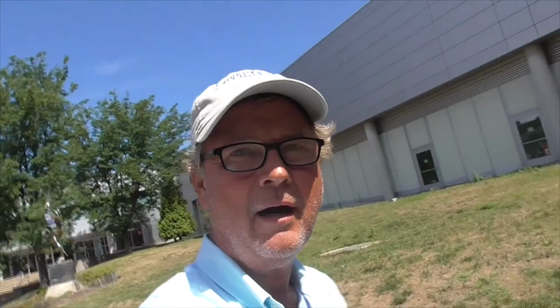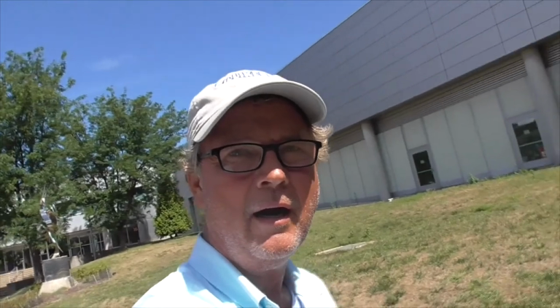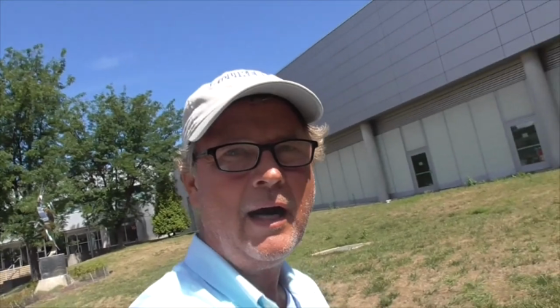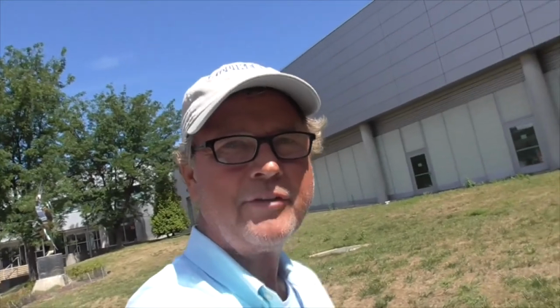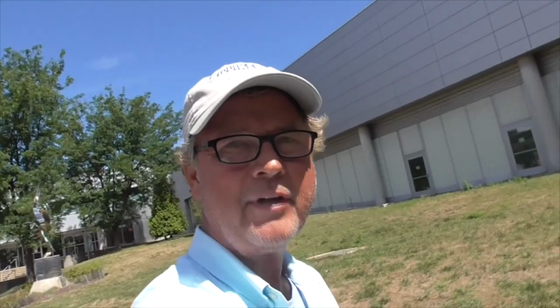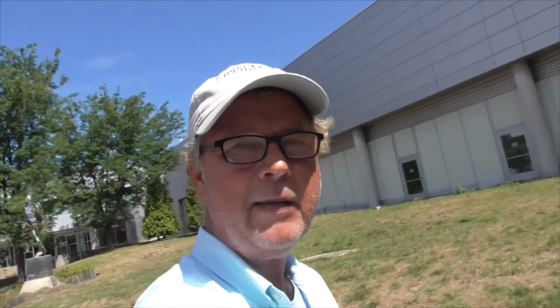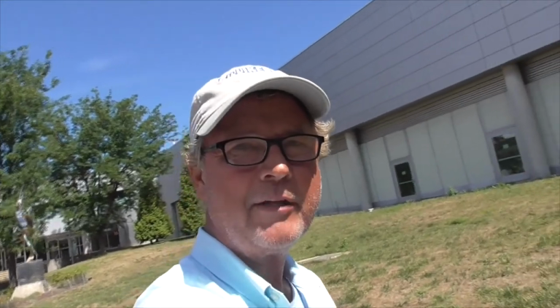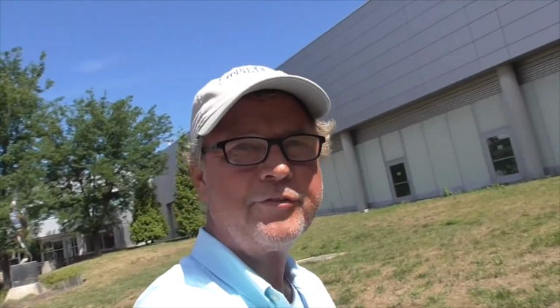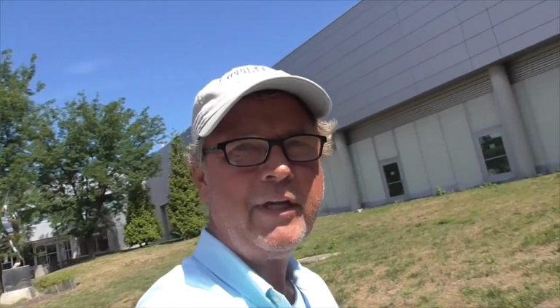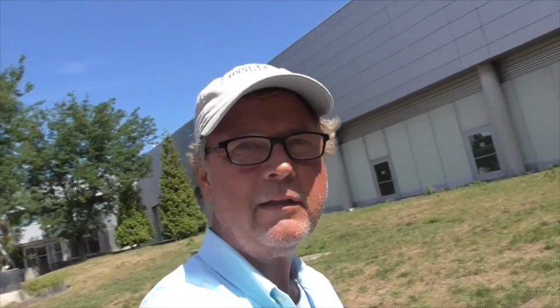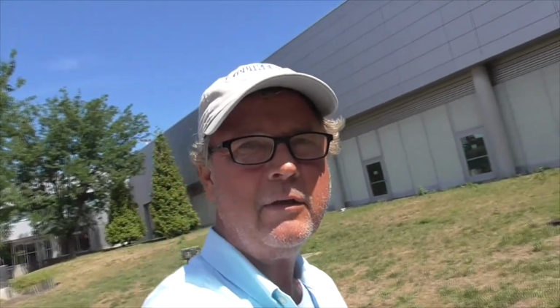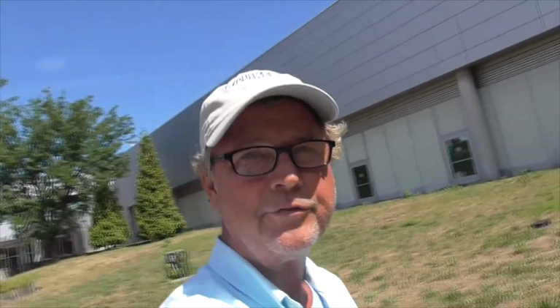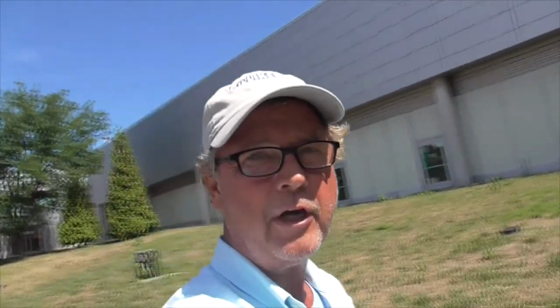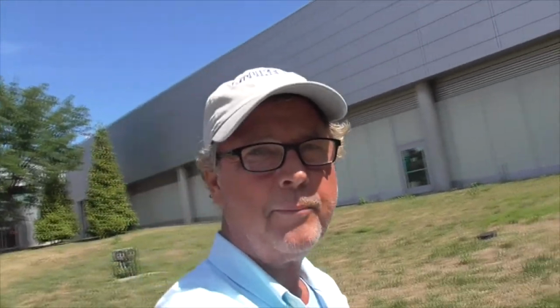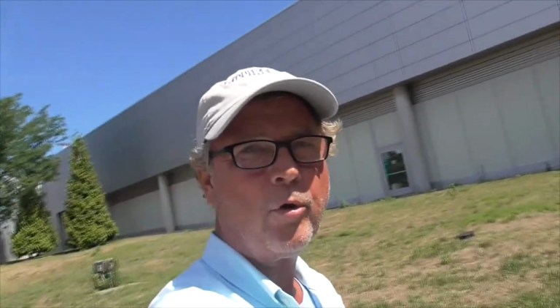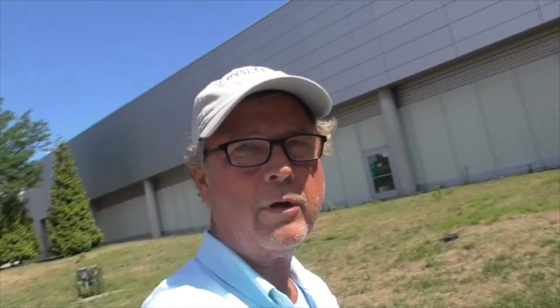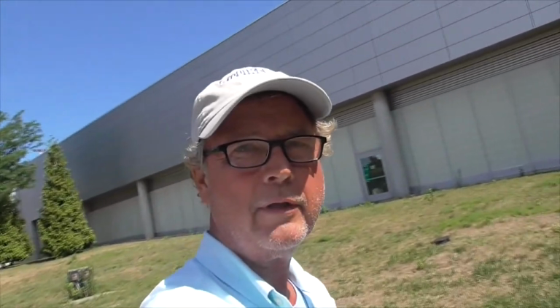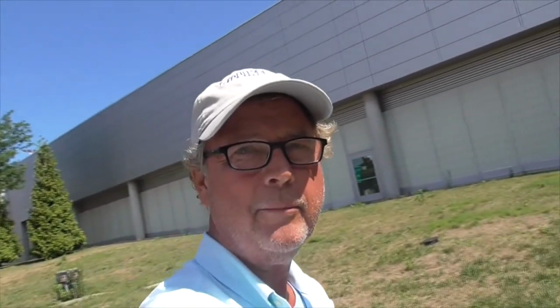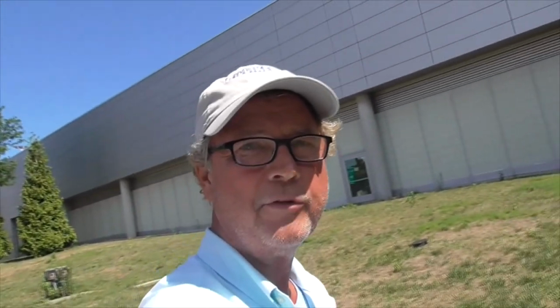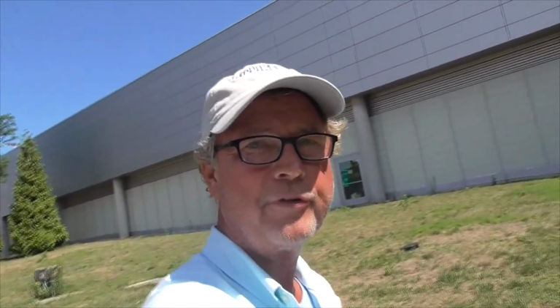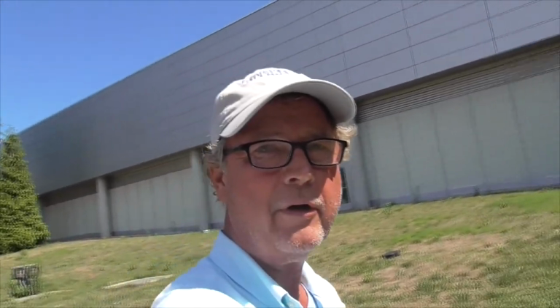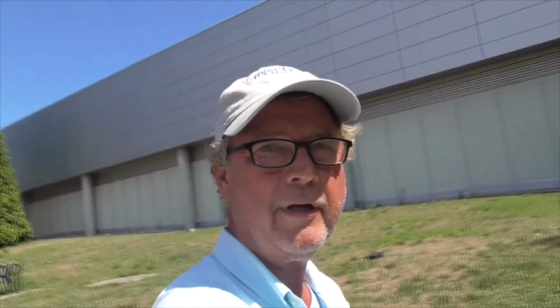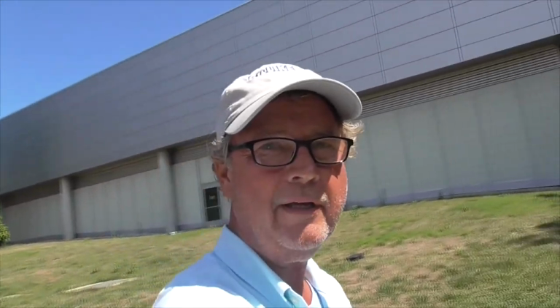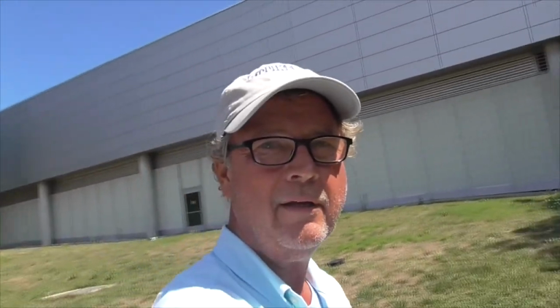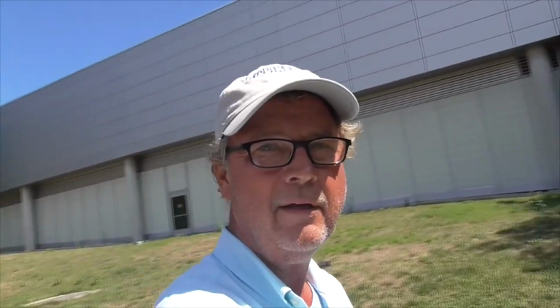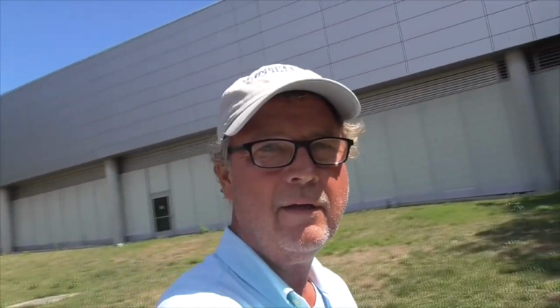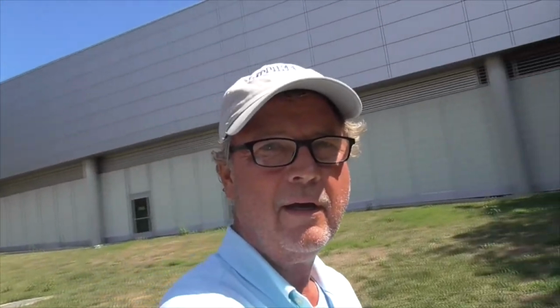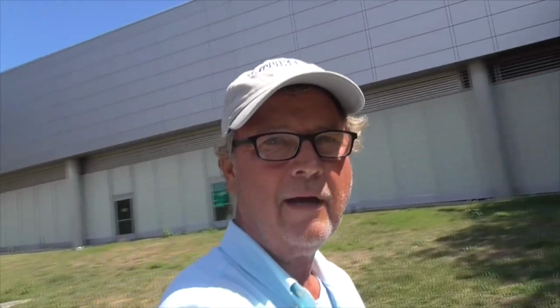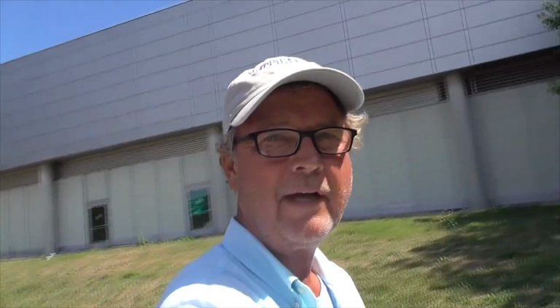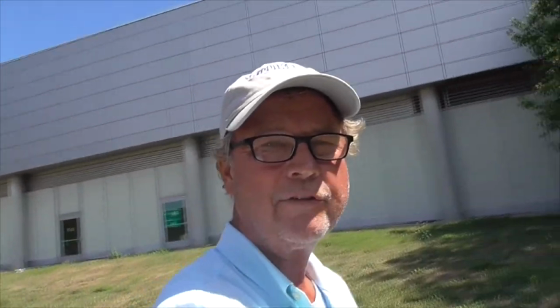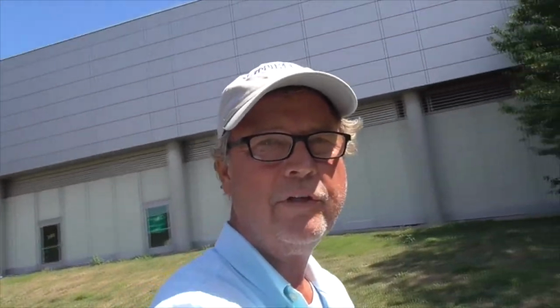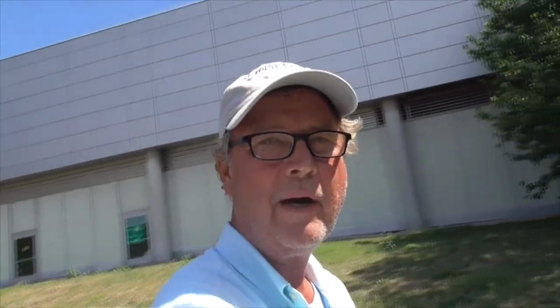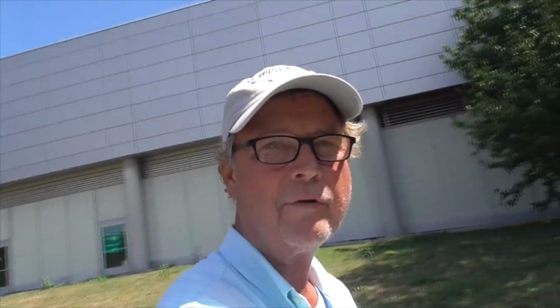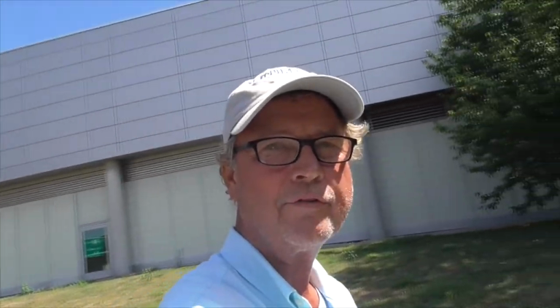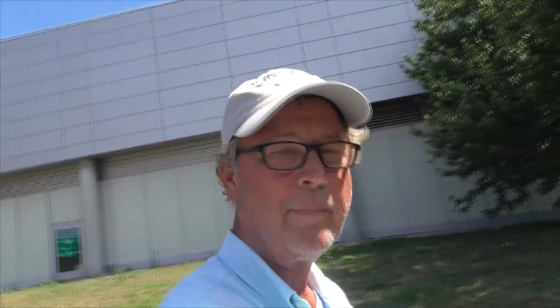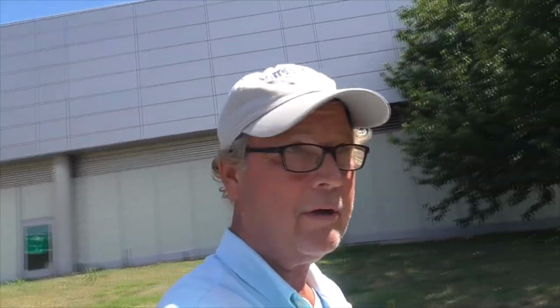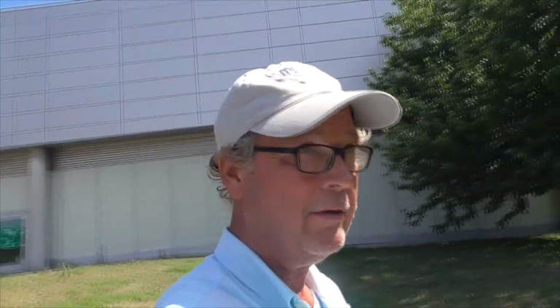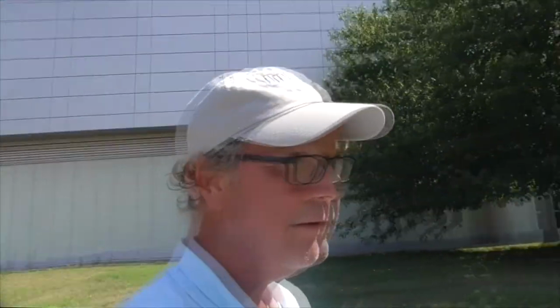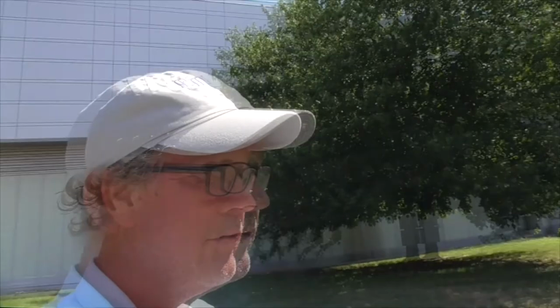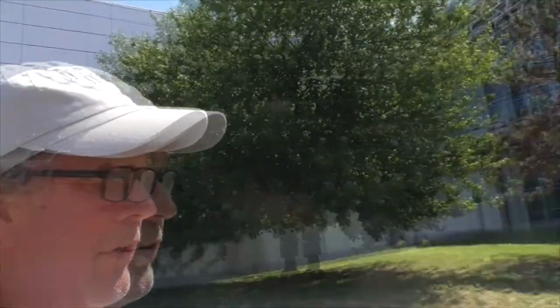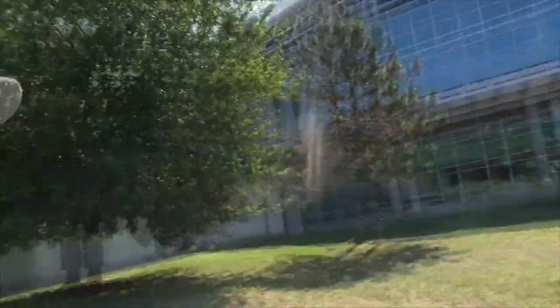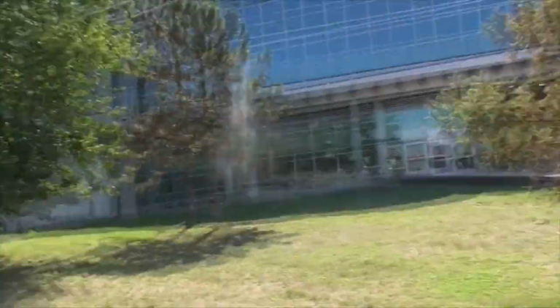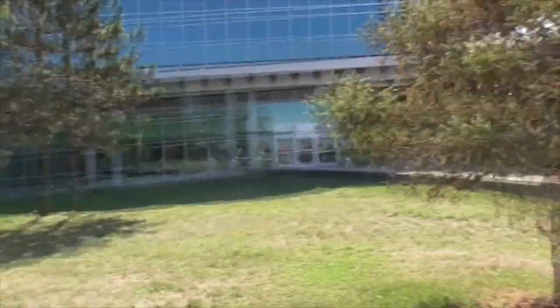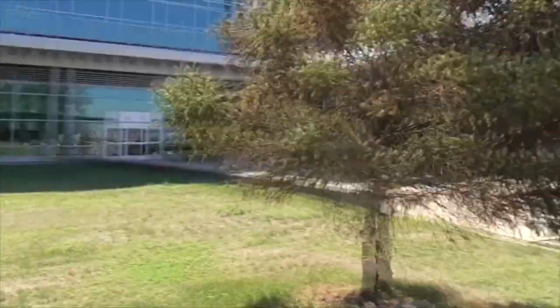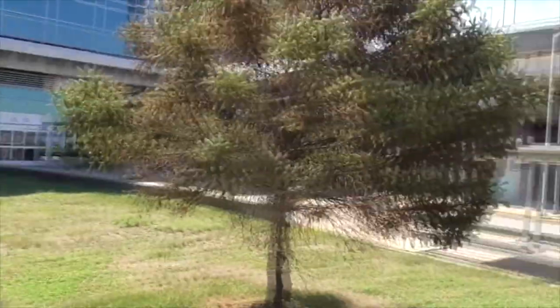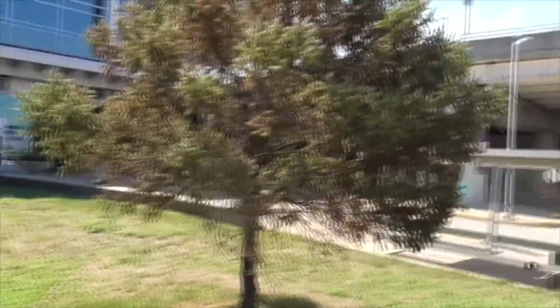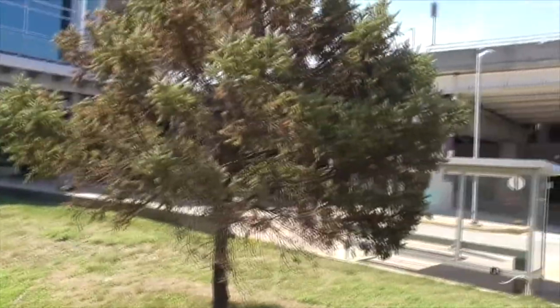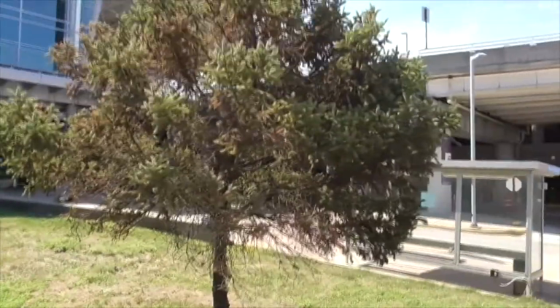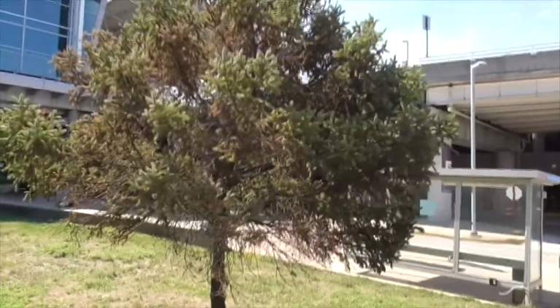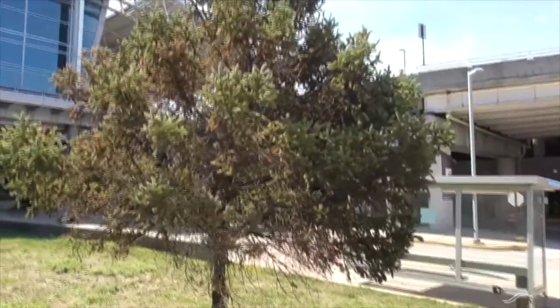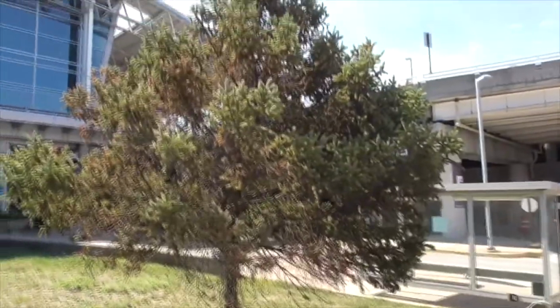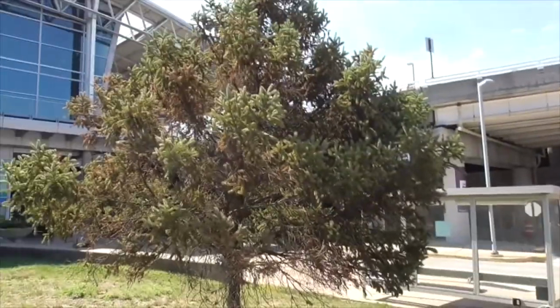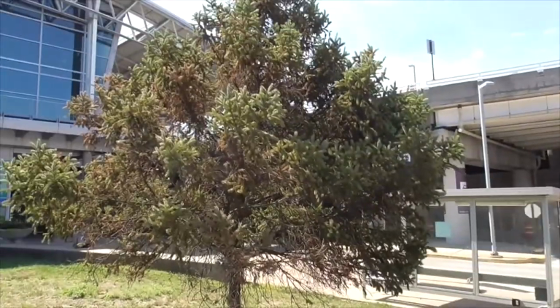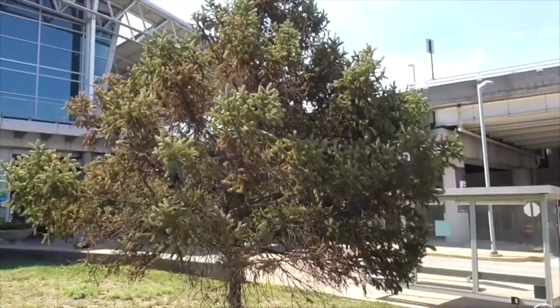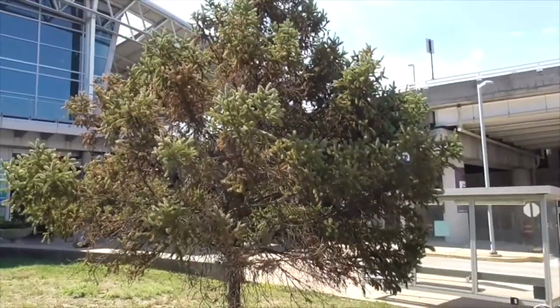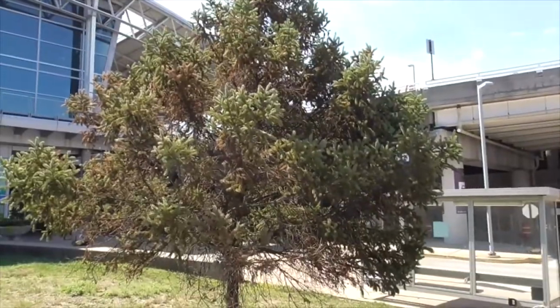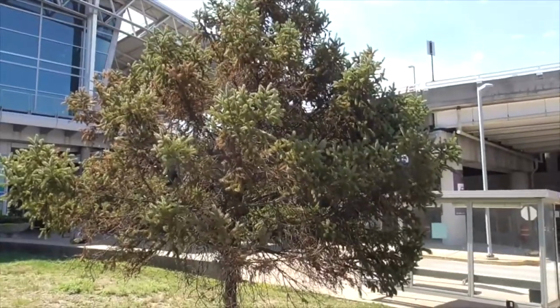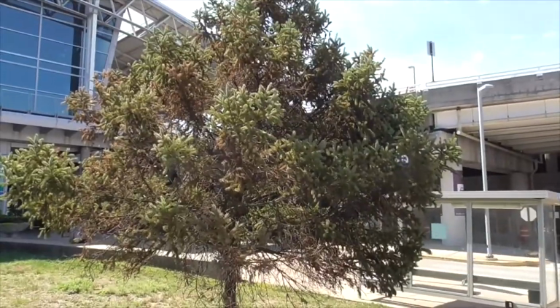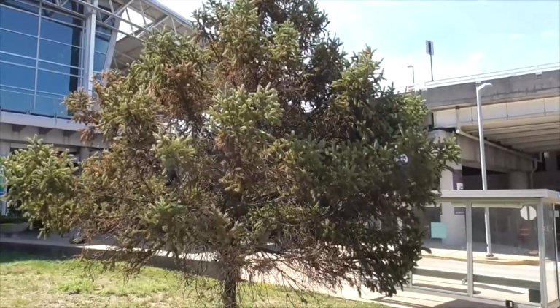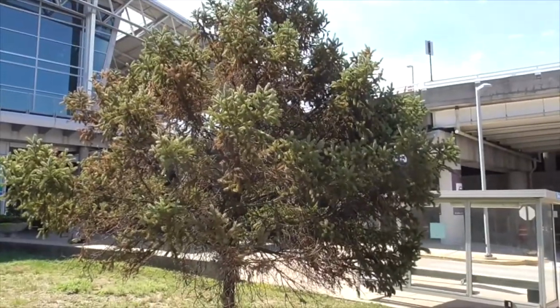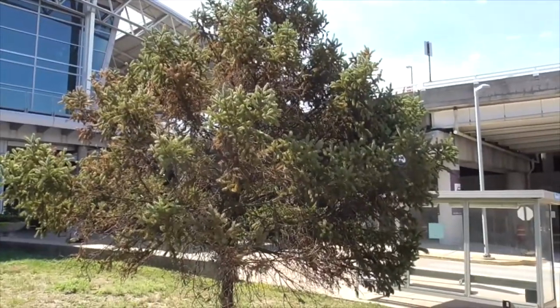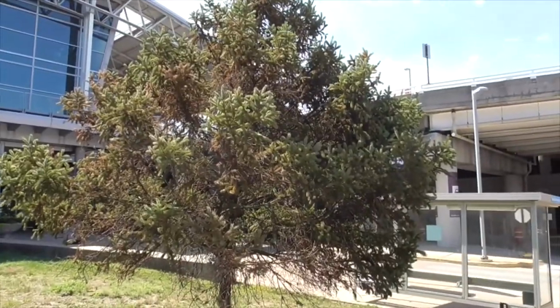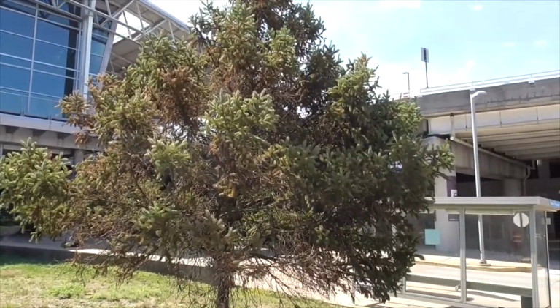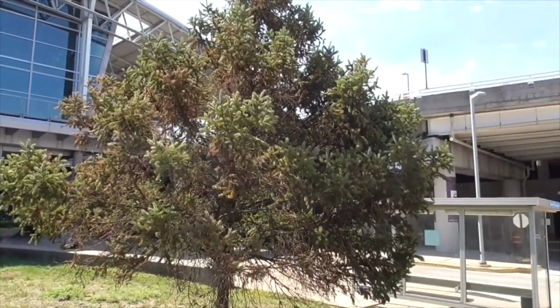Hi, today I'm at St. Louis Airport in Missouri. I've got two hours to burn, so I thought I'd take a look at this little tree here.